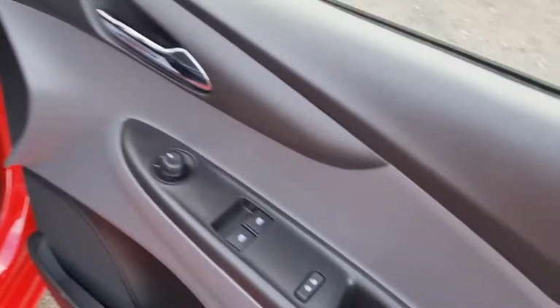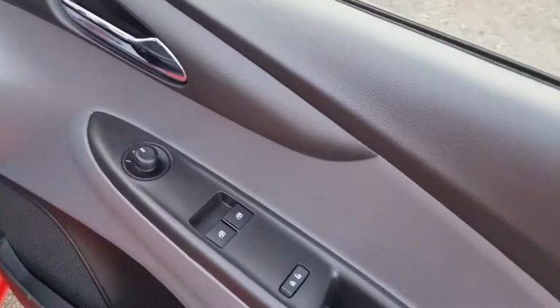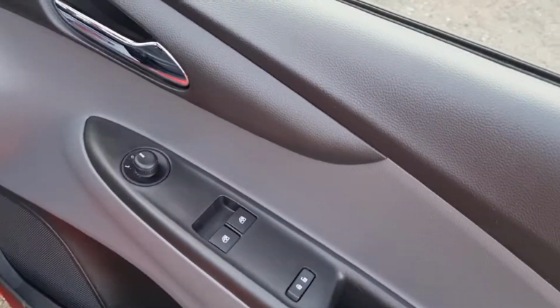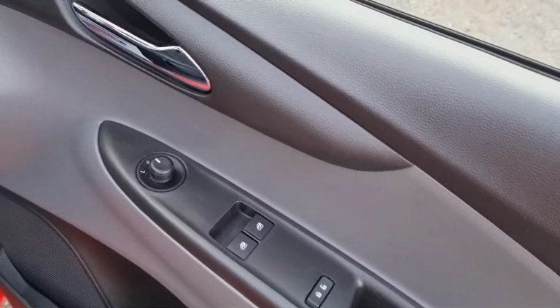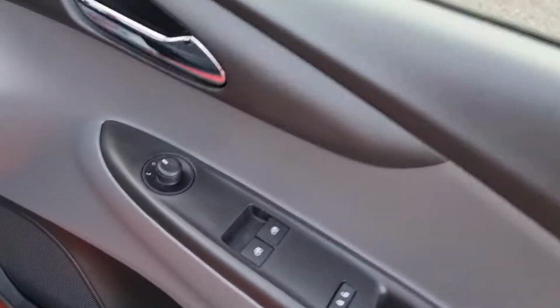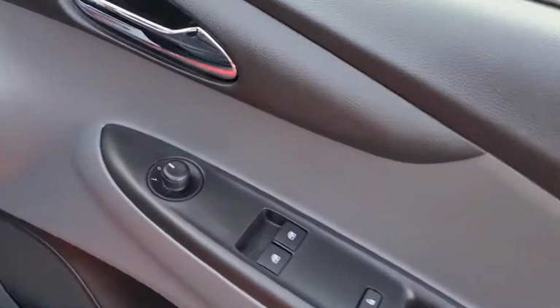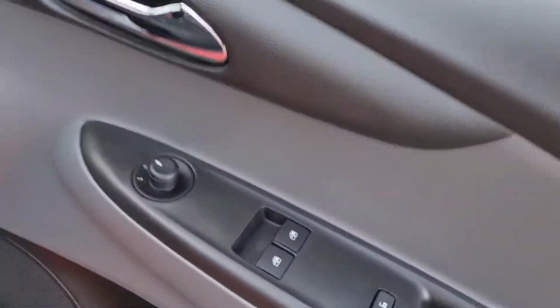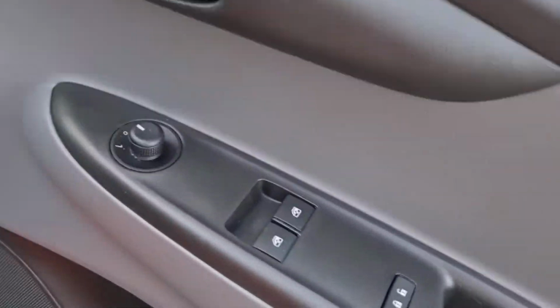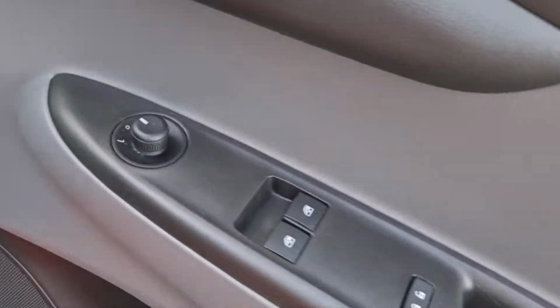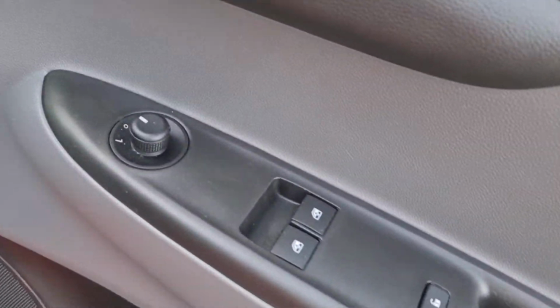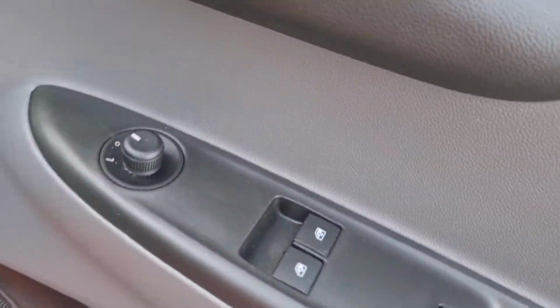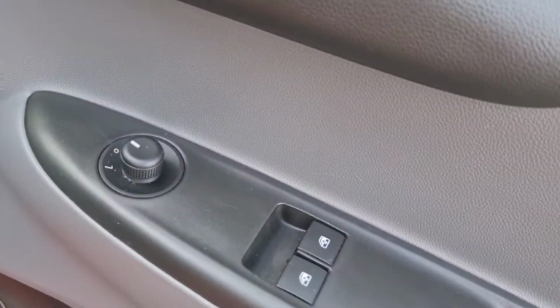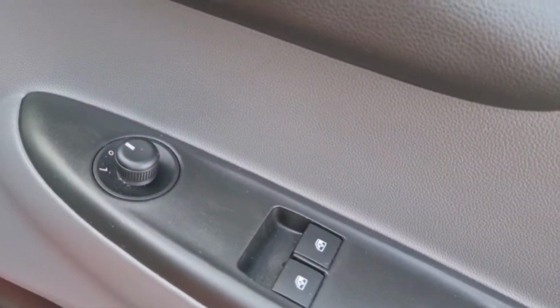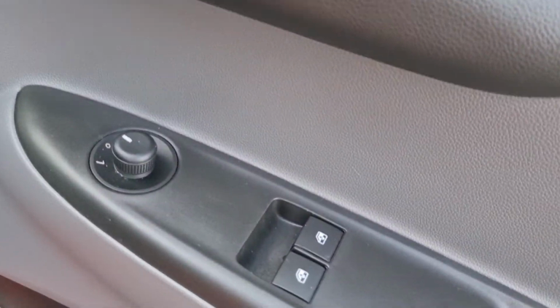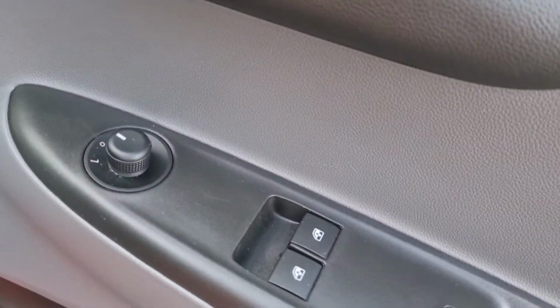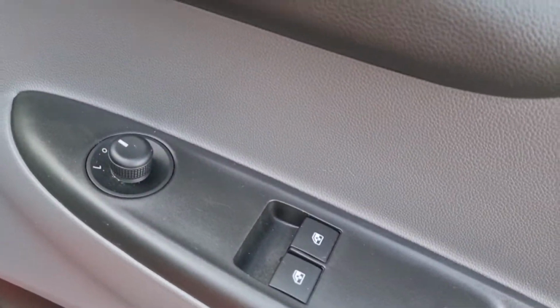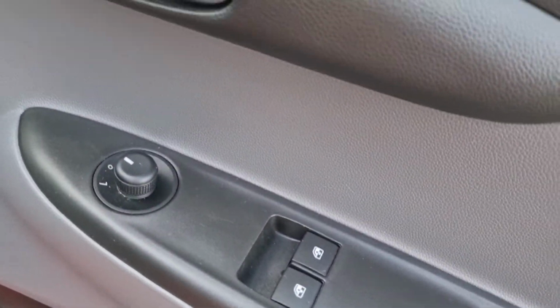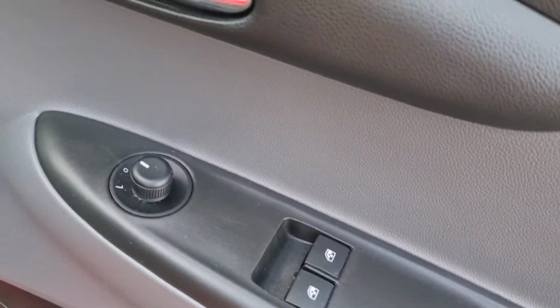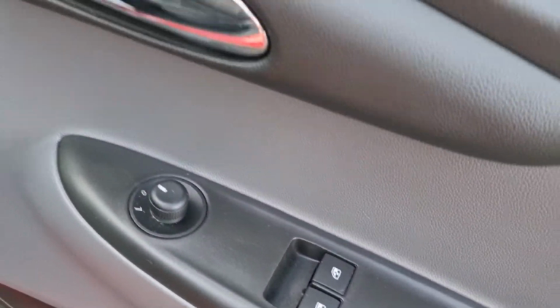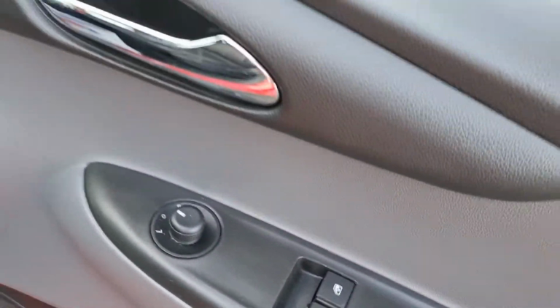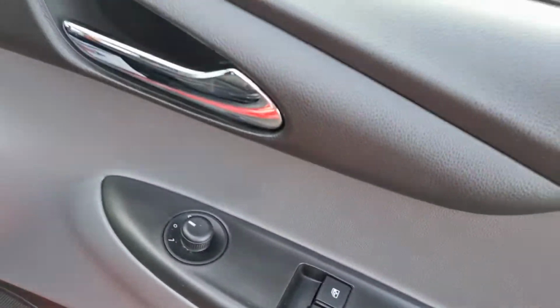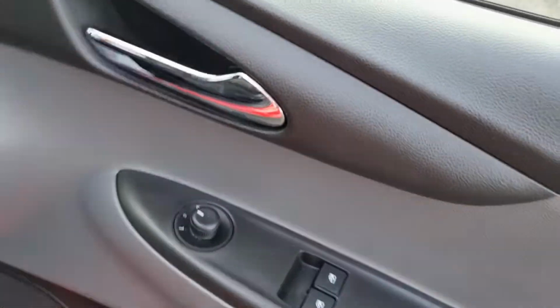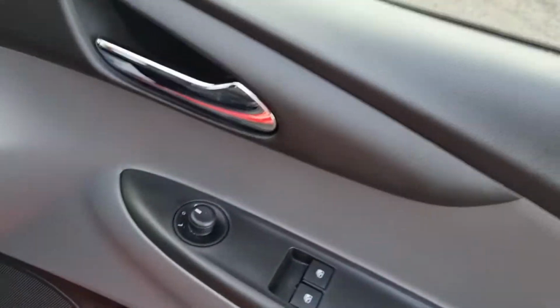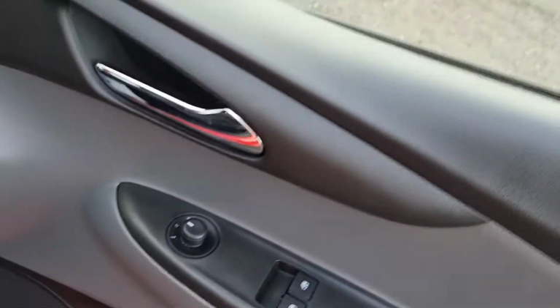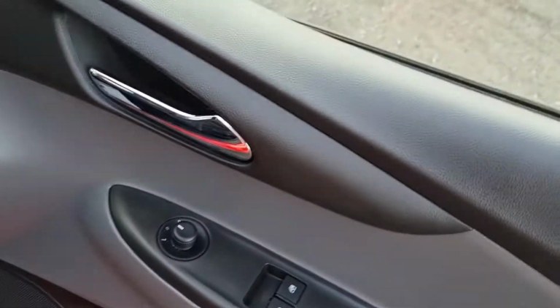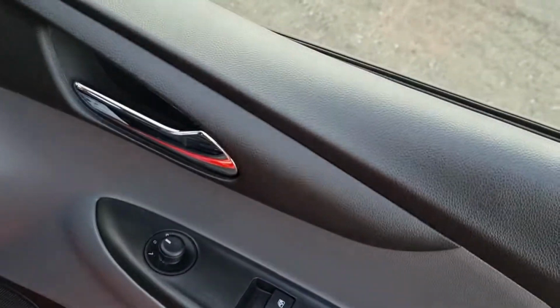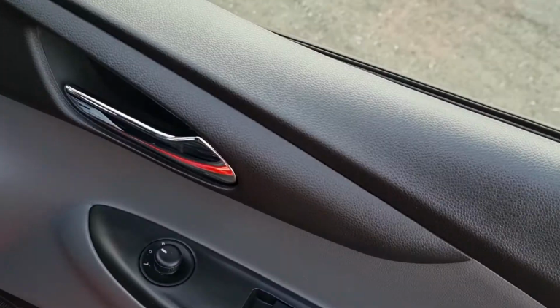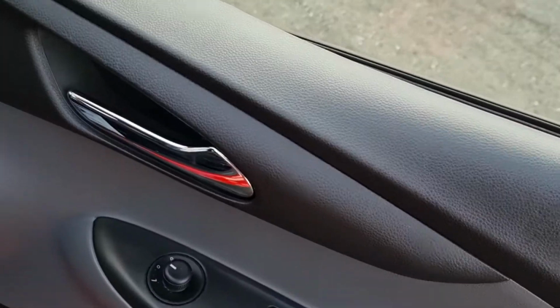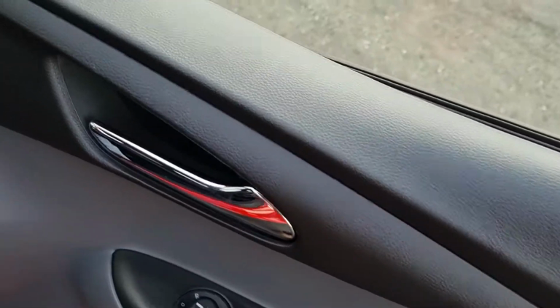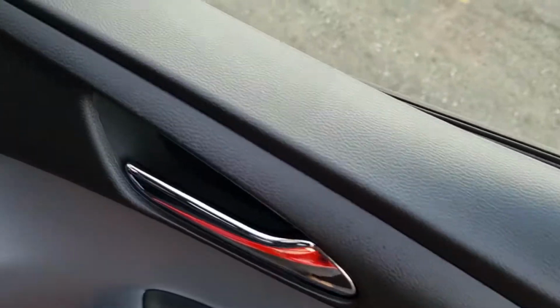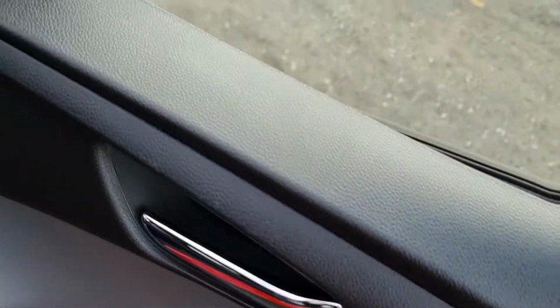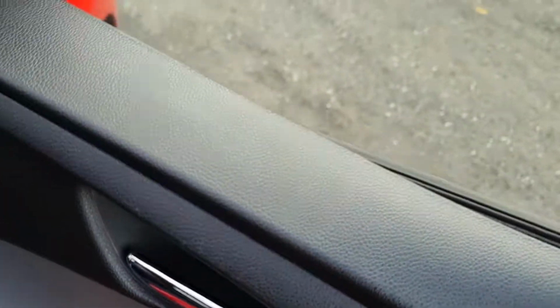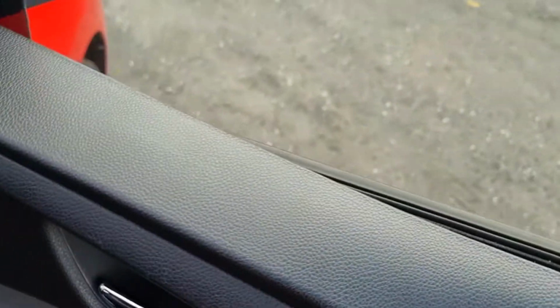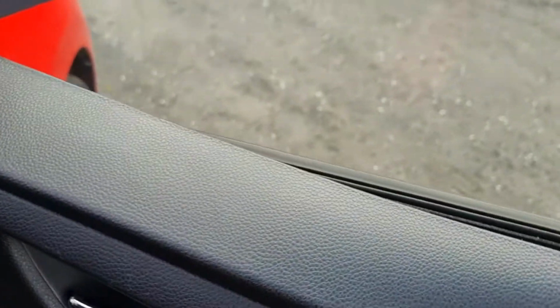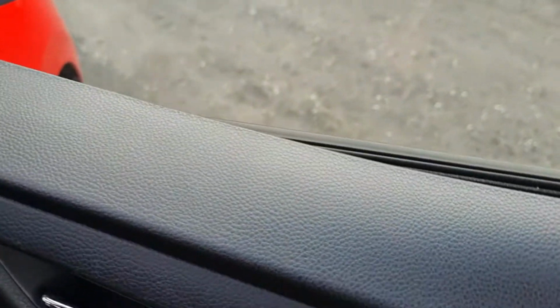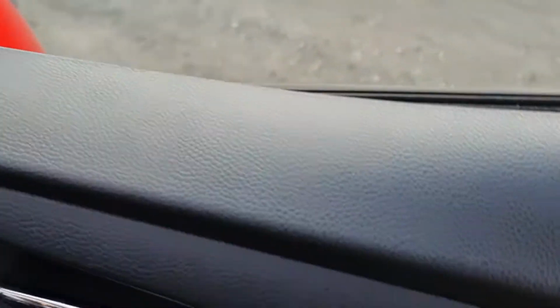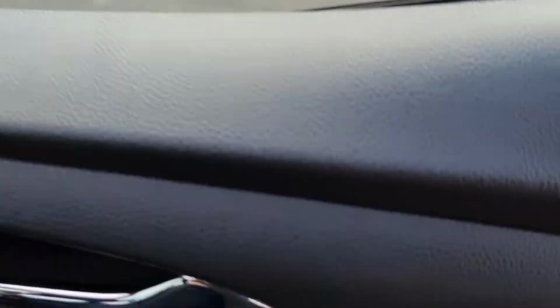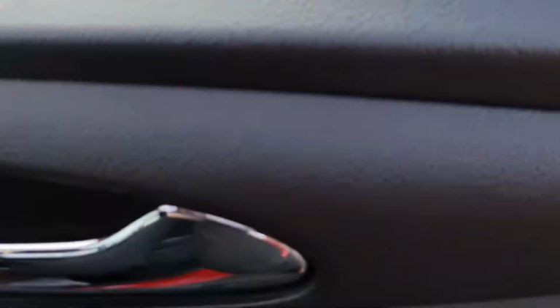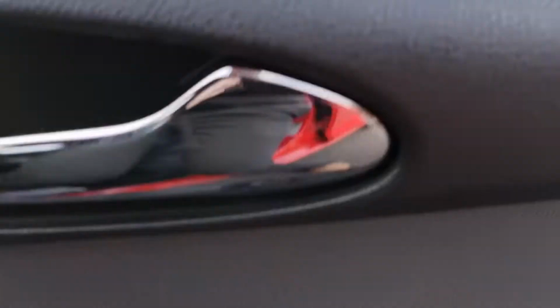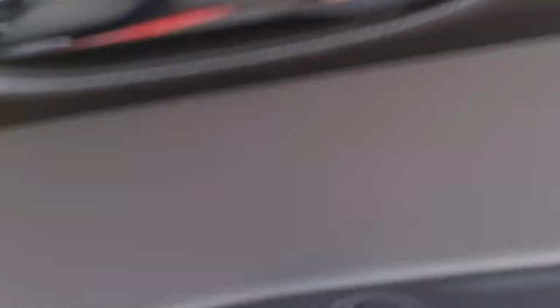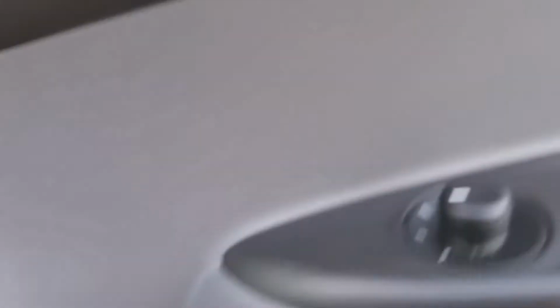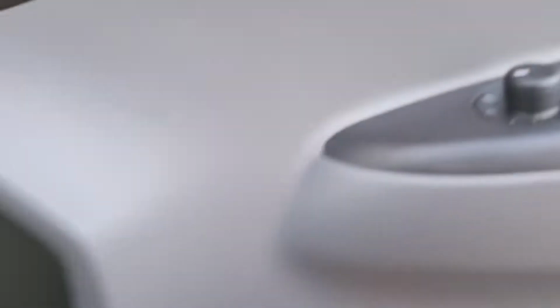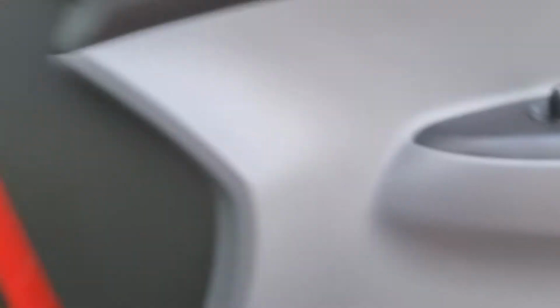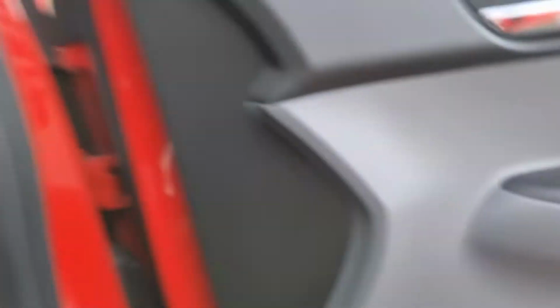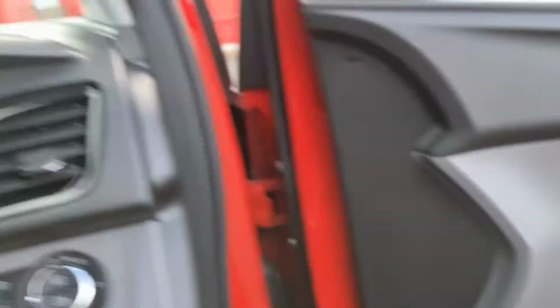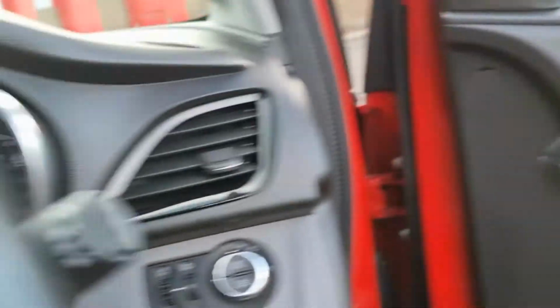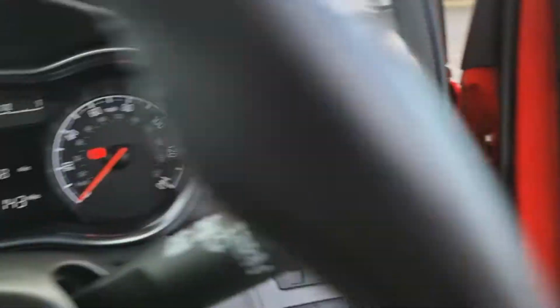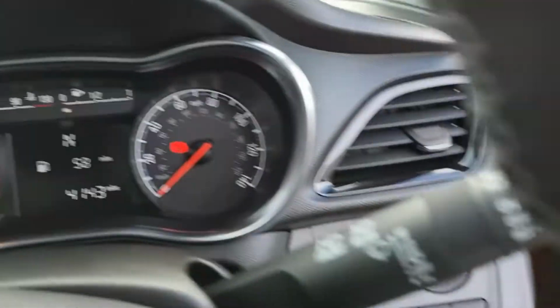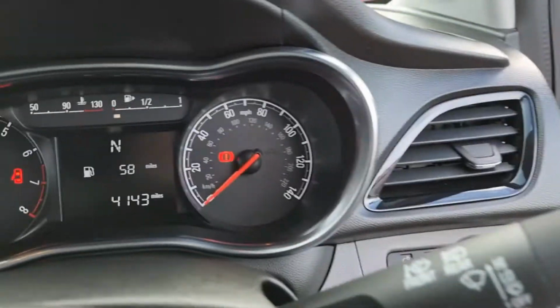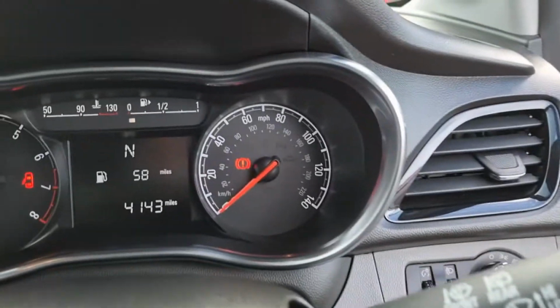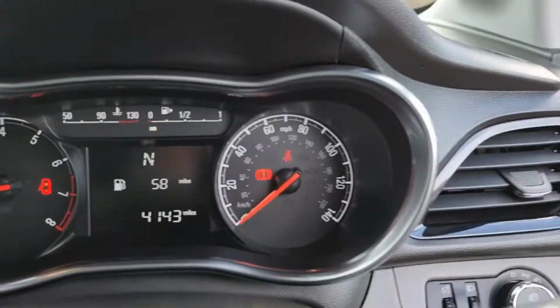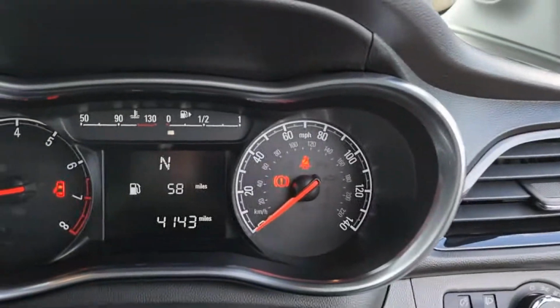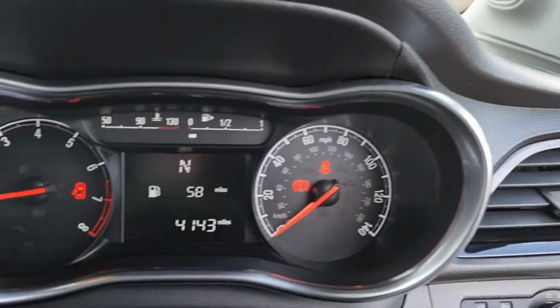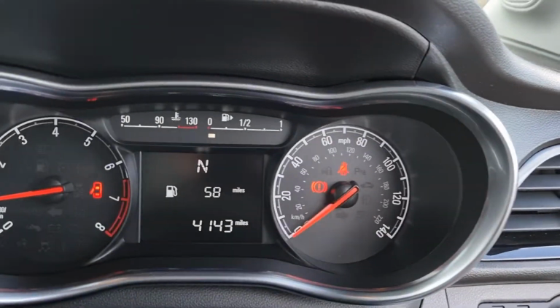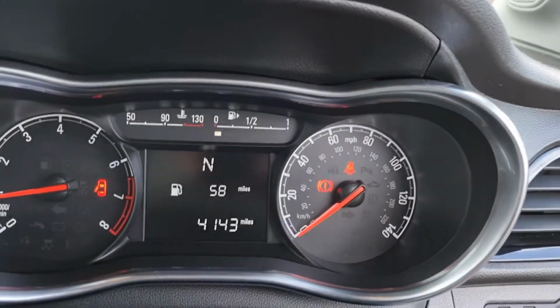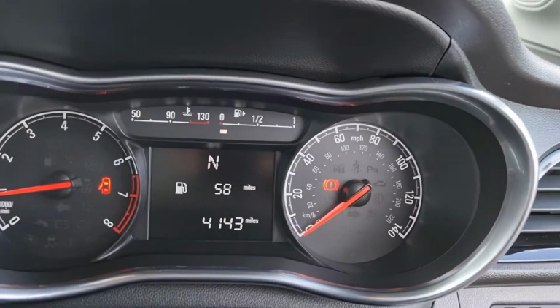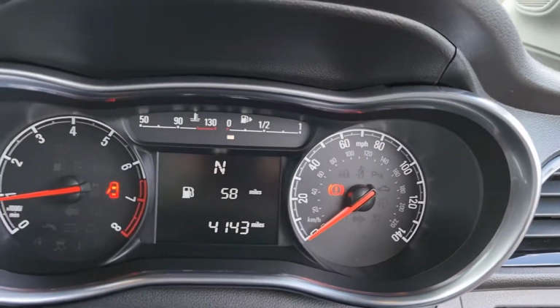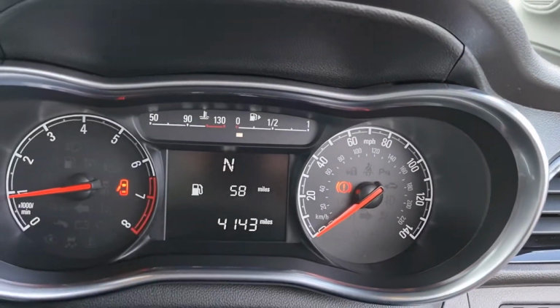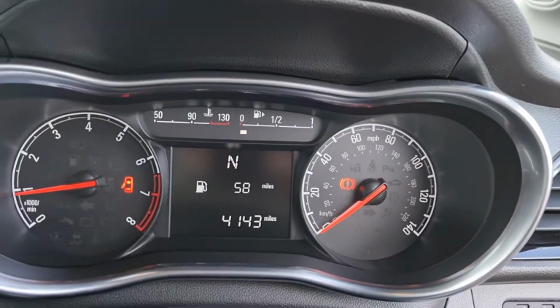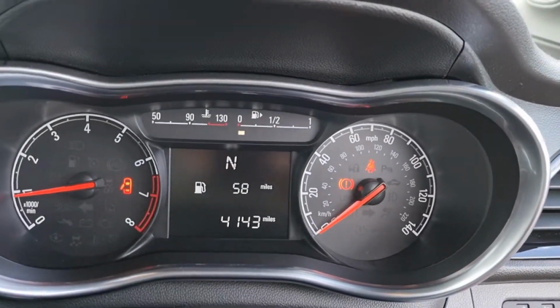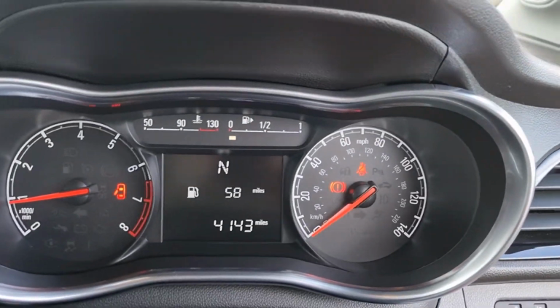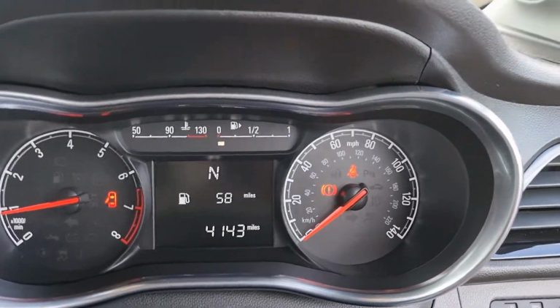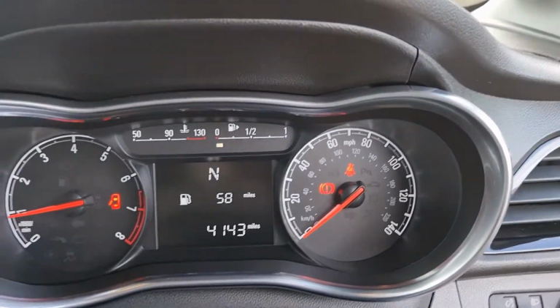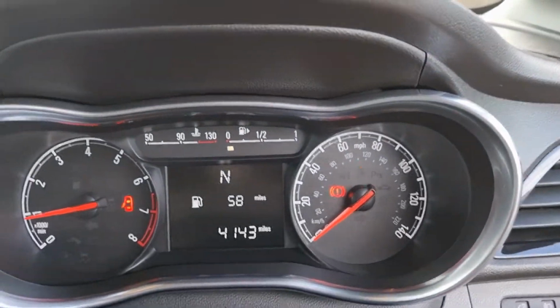Front electric windows with electric adjustment on the door mirrors. The vehicle's done just 4,143 miles as you can see.